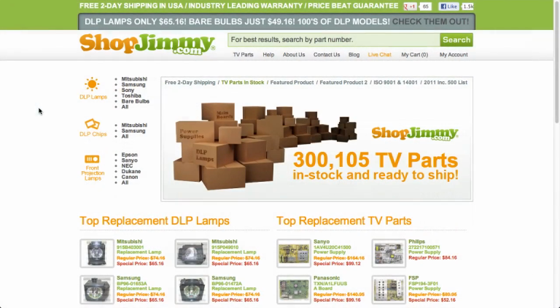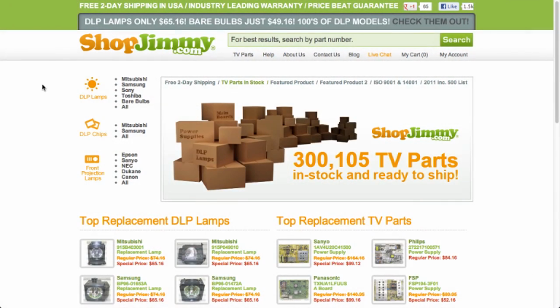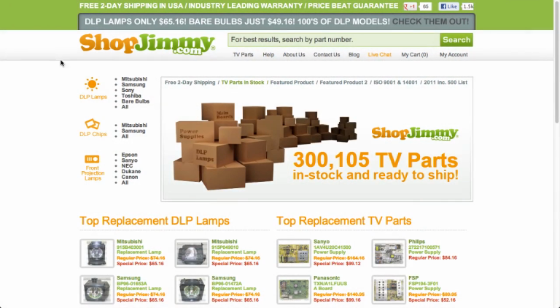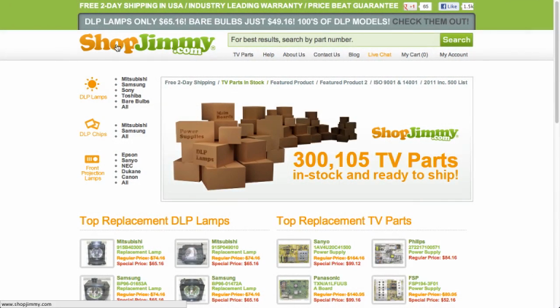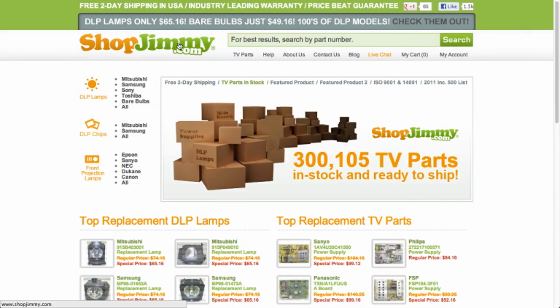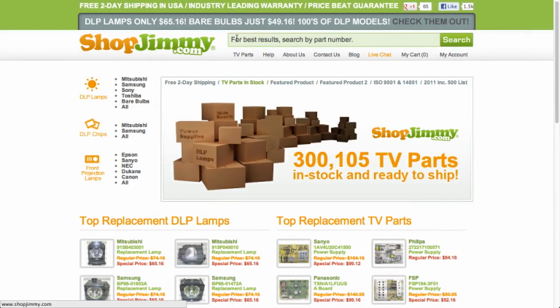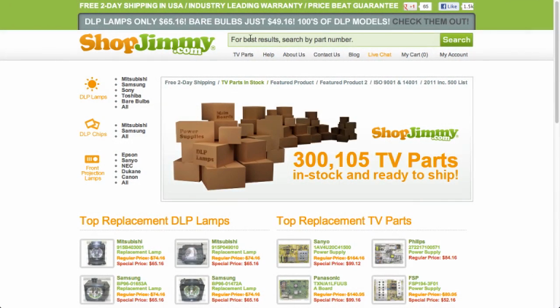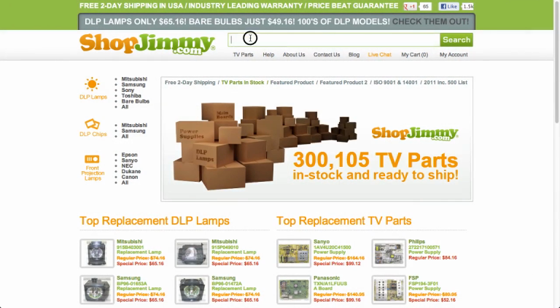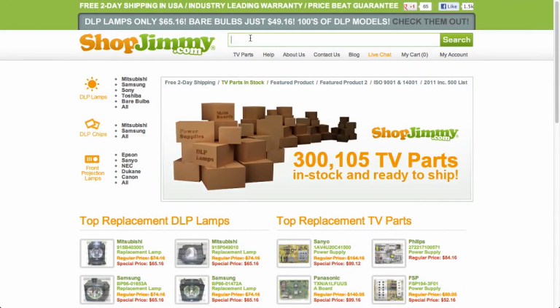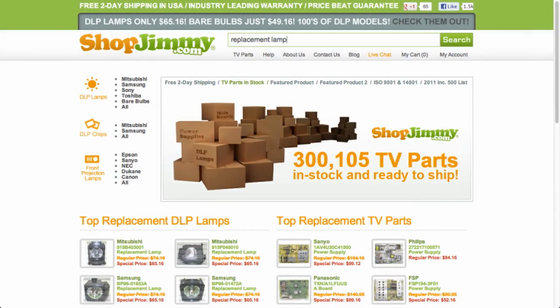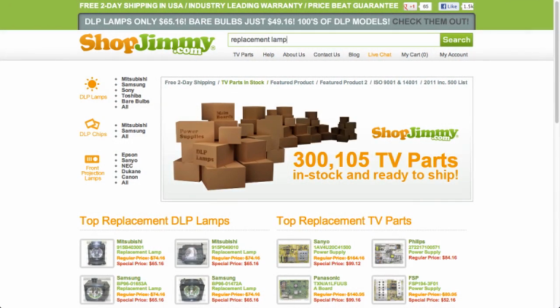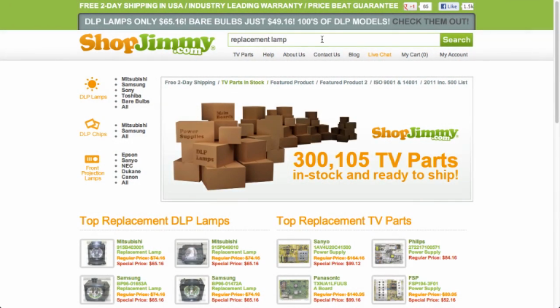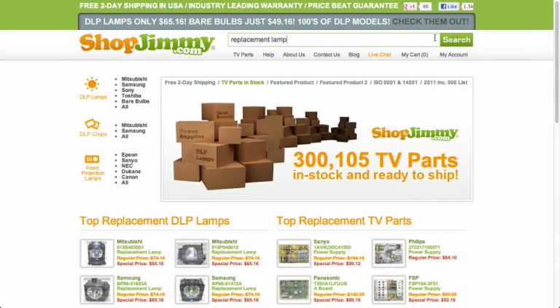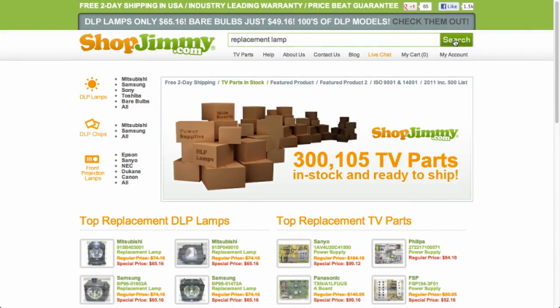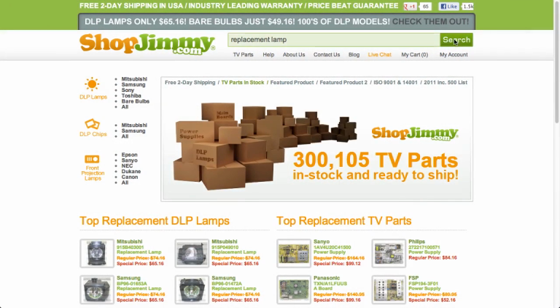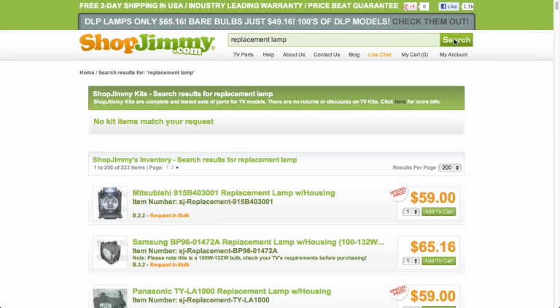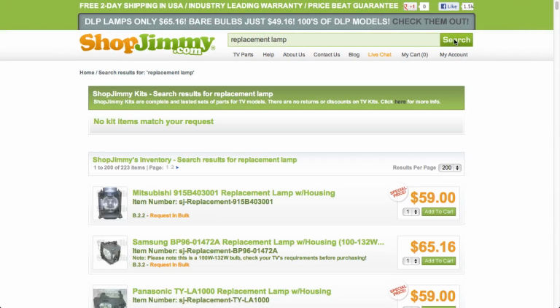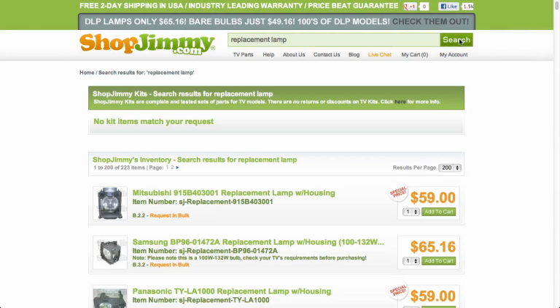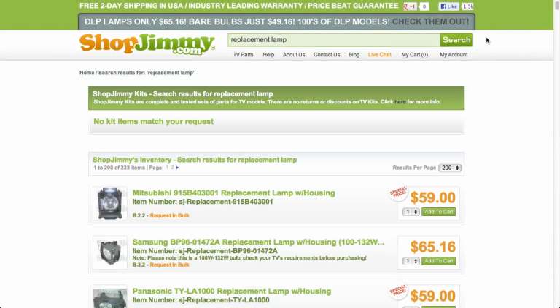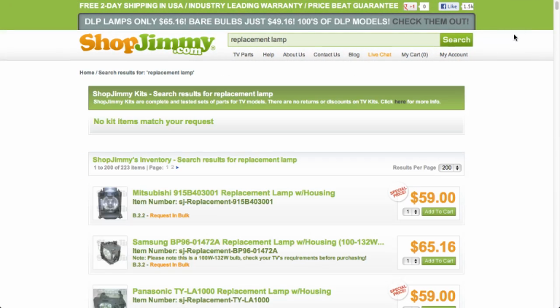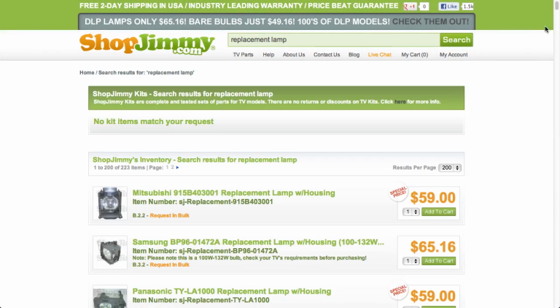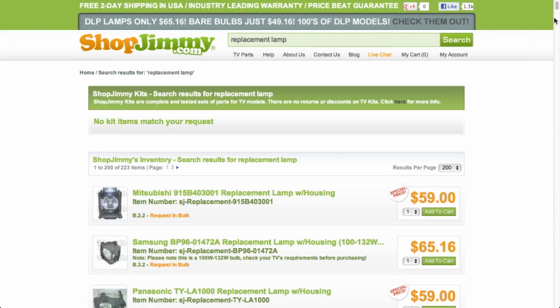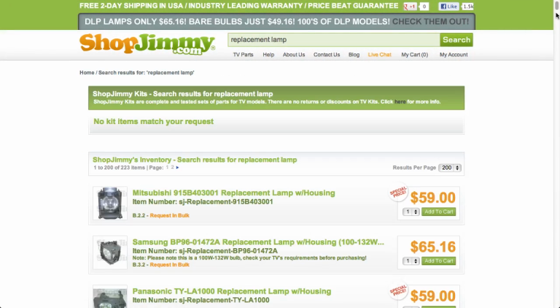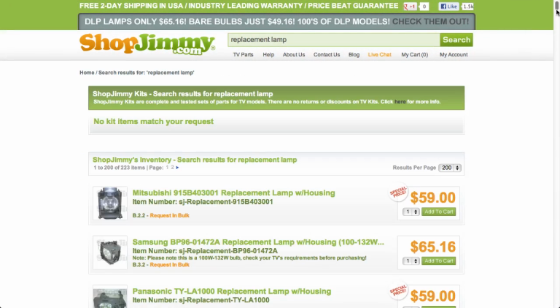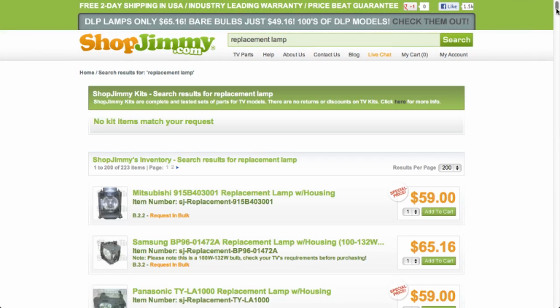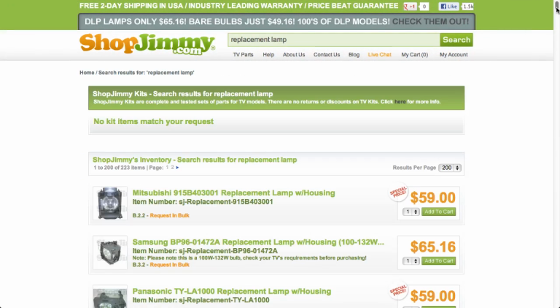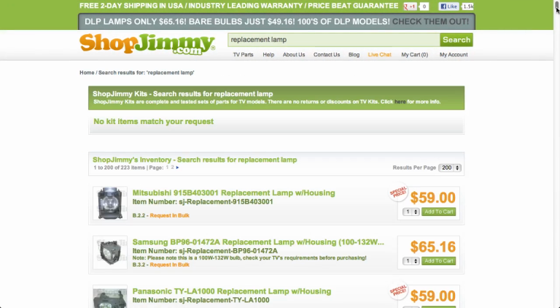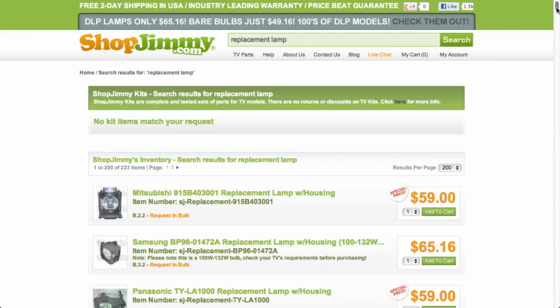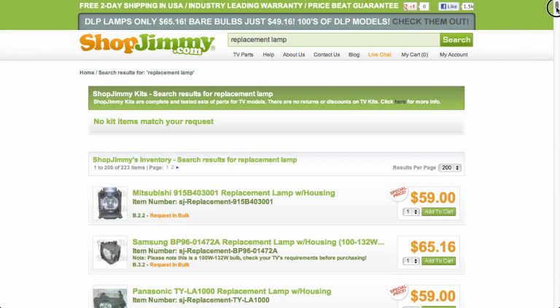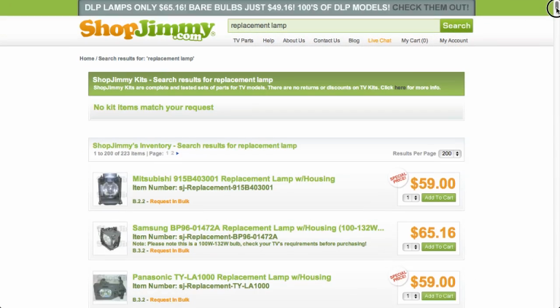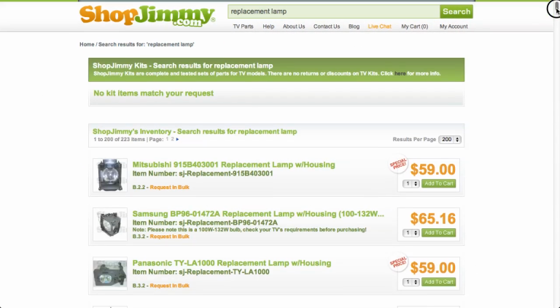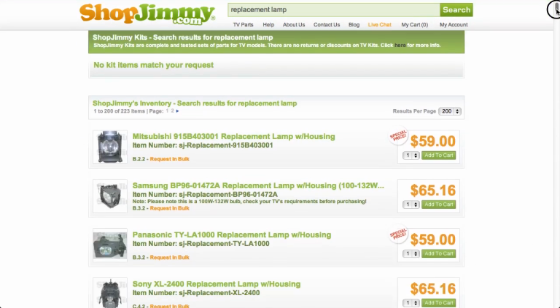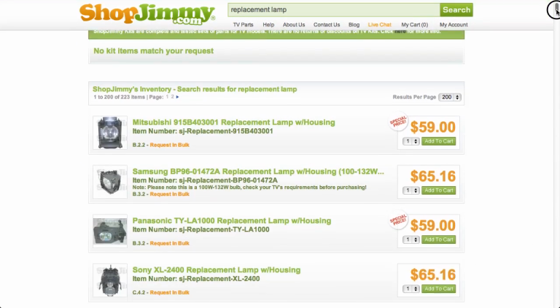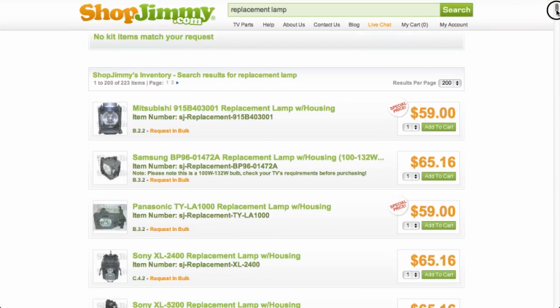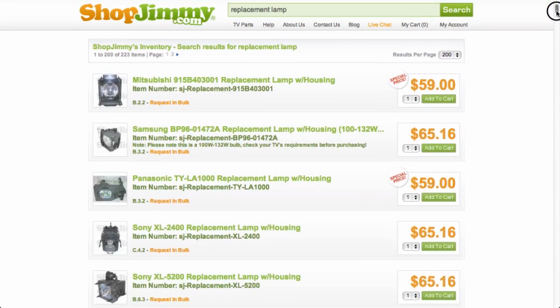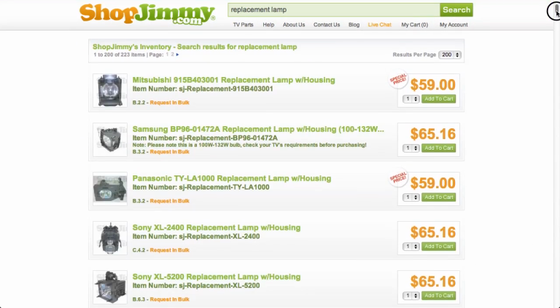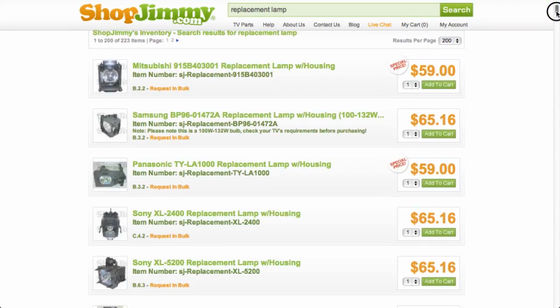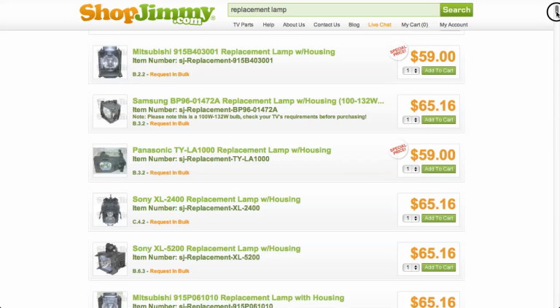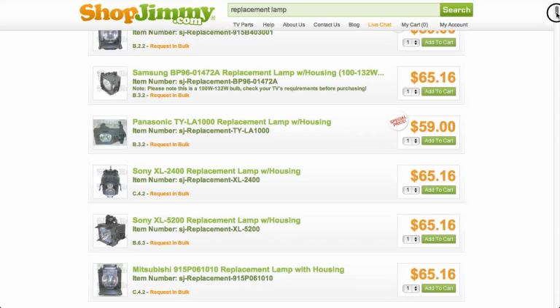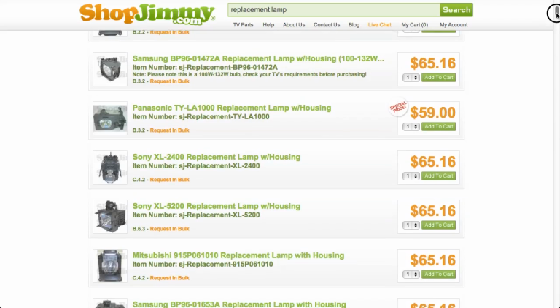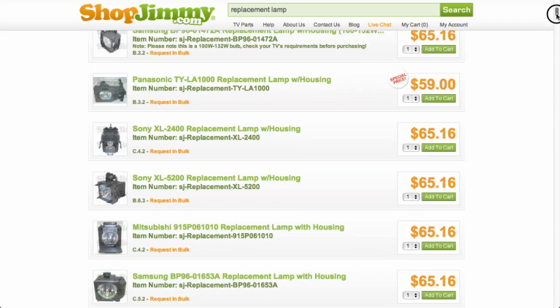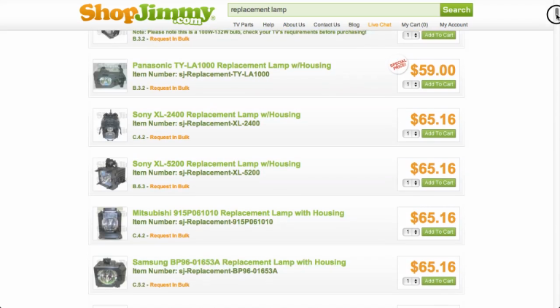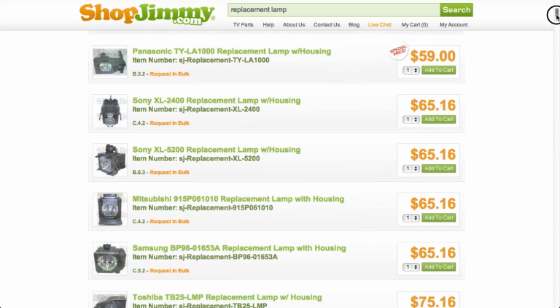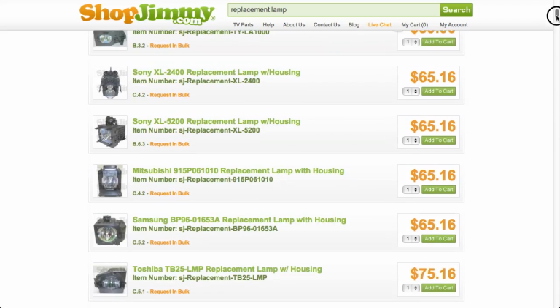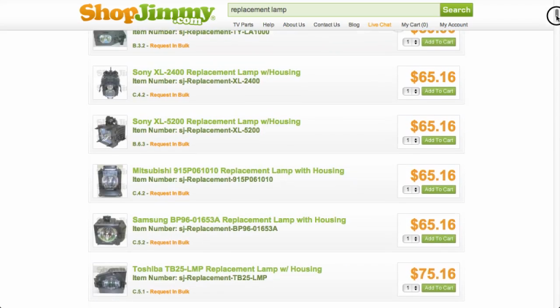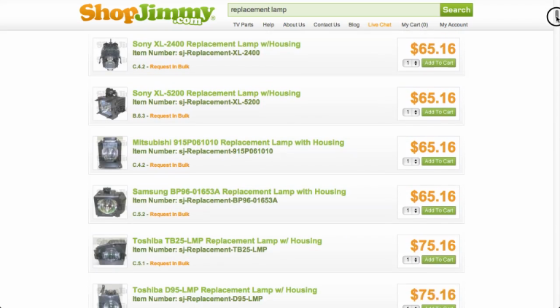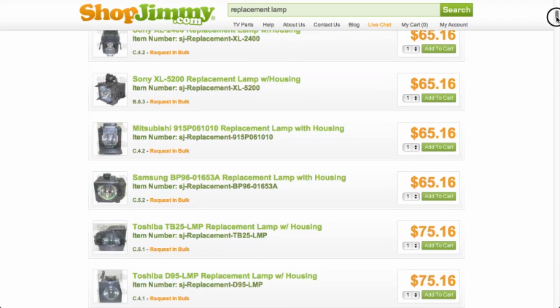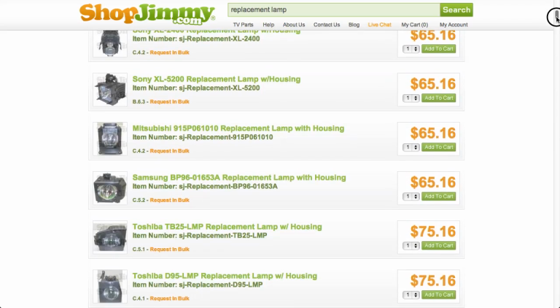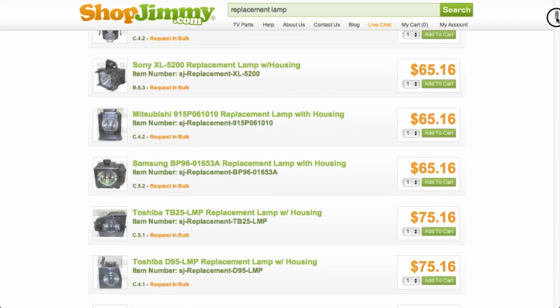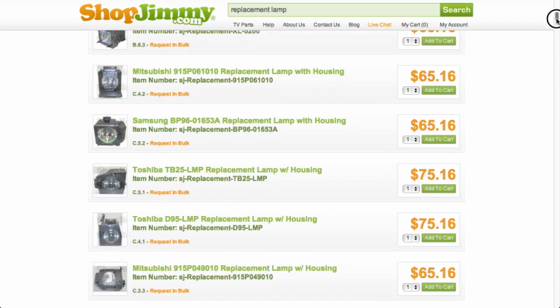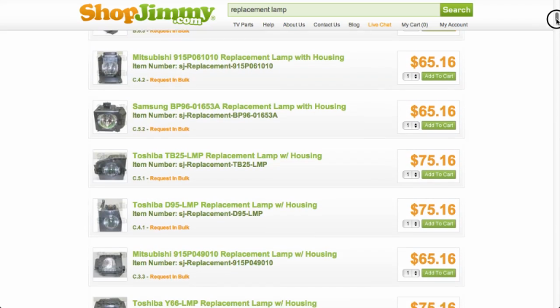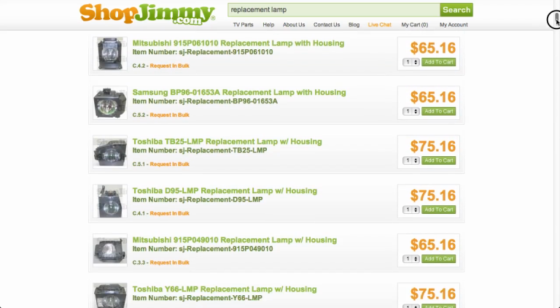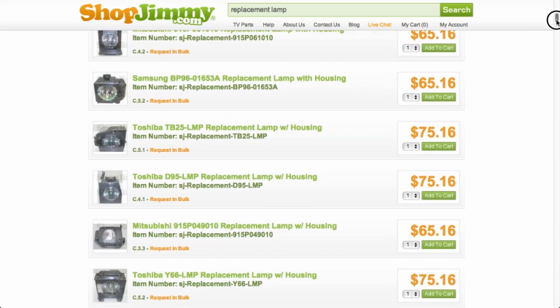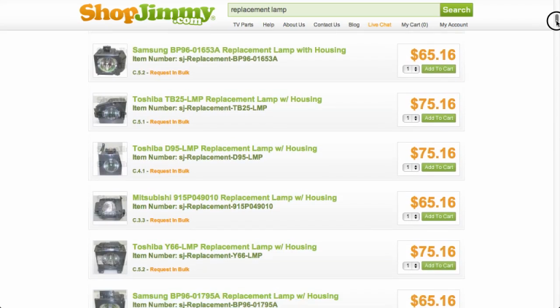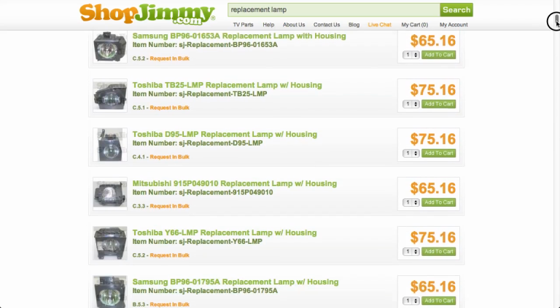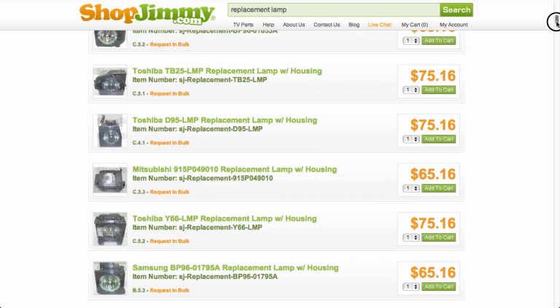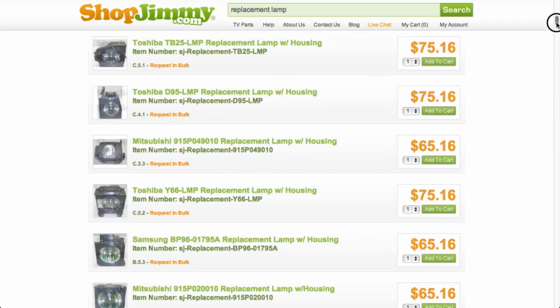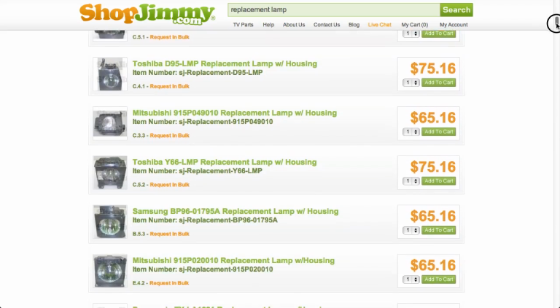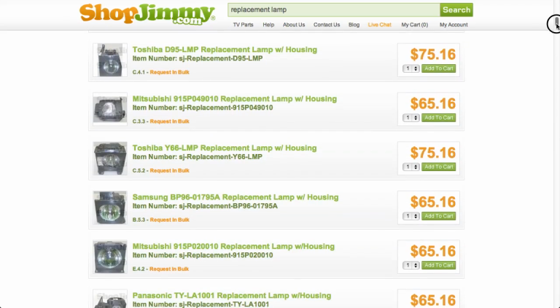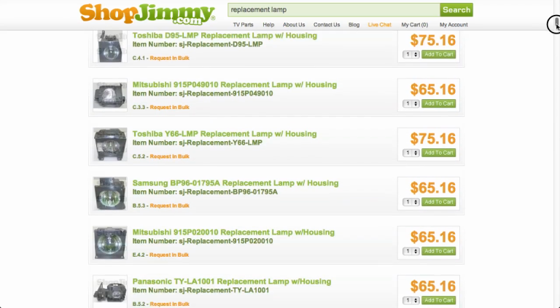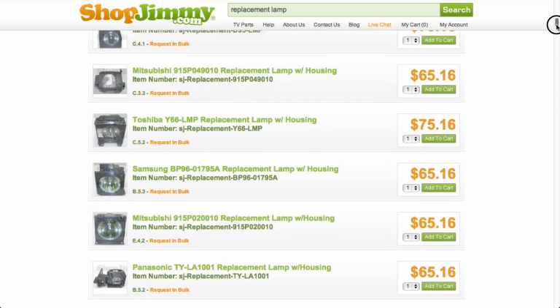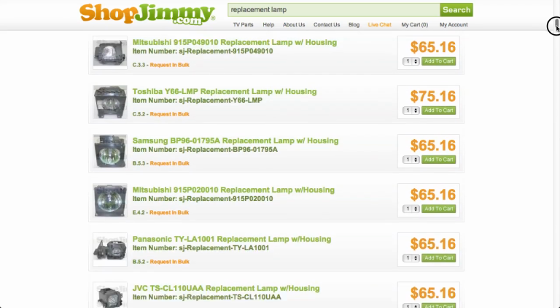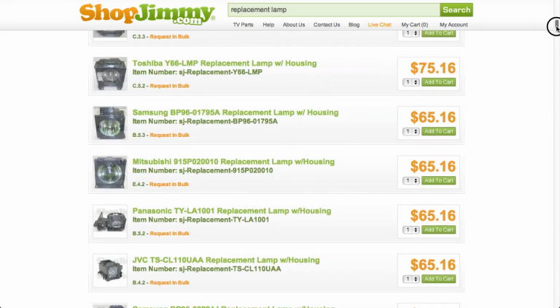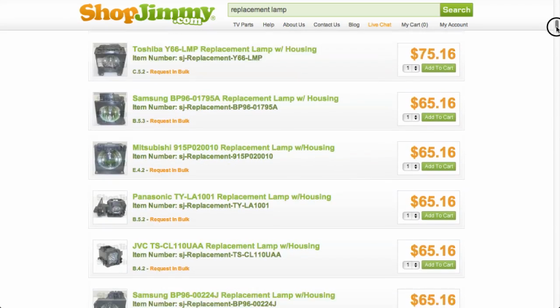All shopjimmy replacement lamps are OEM compatible. Prior to installing your new lamp, please check both lamps and verify that they are equal.